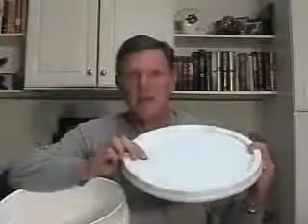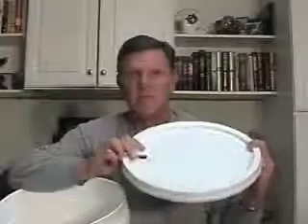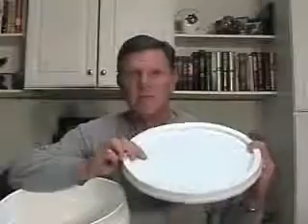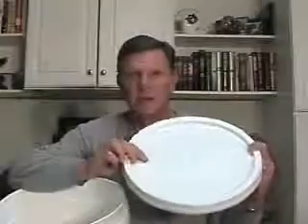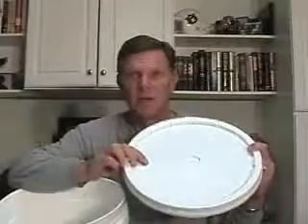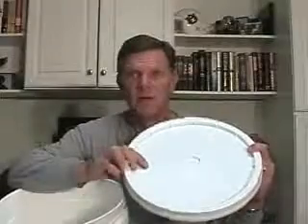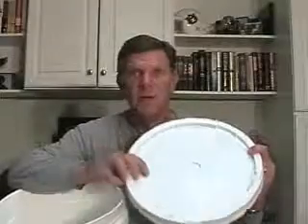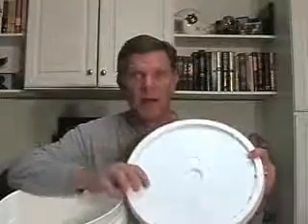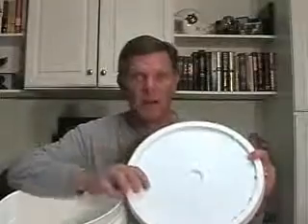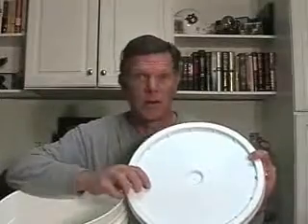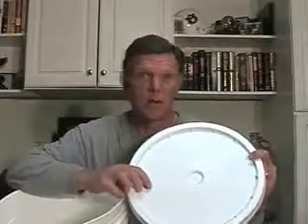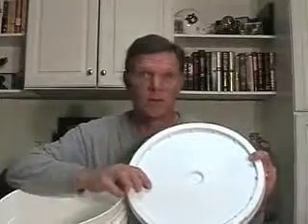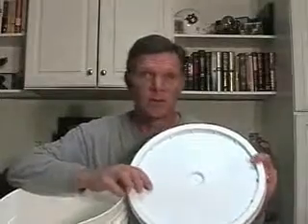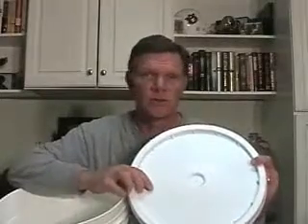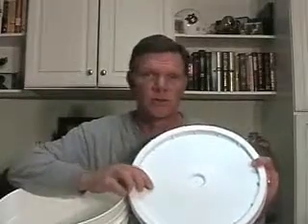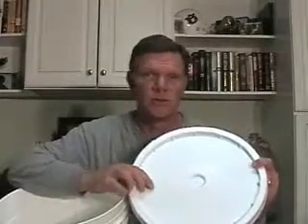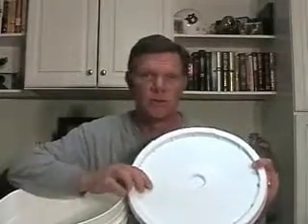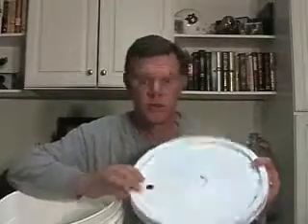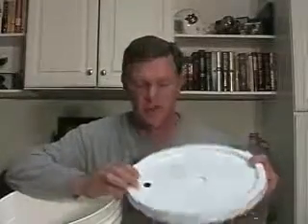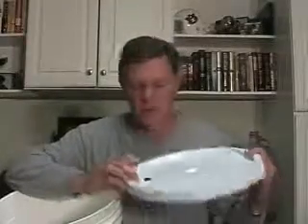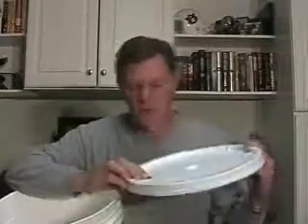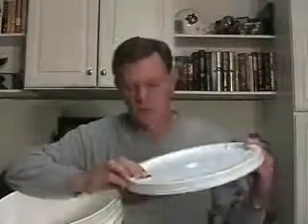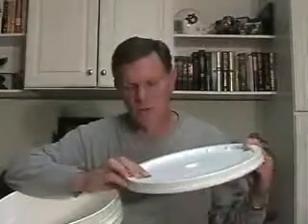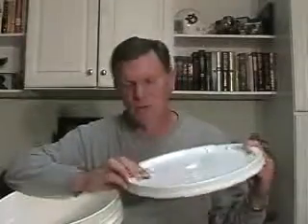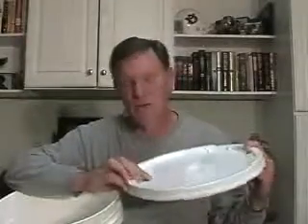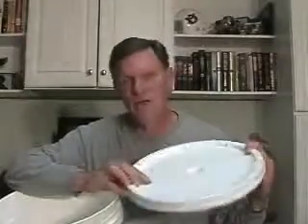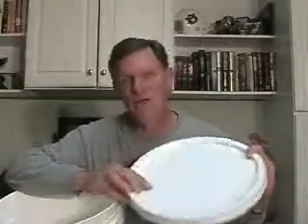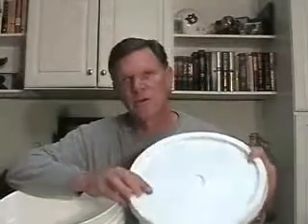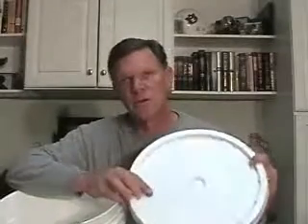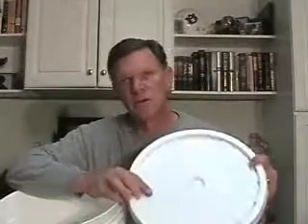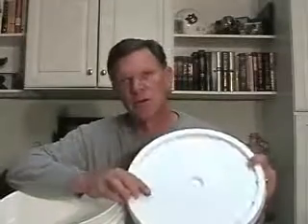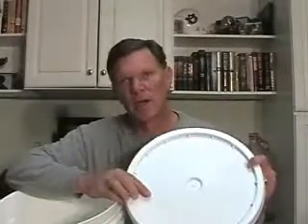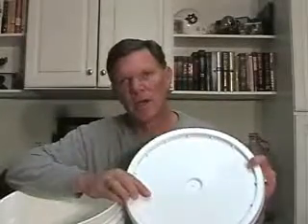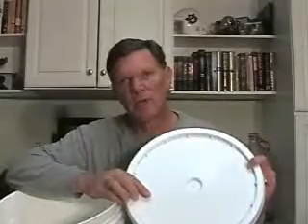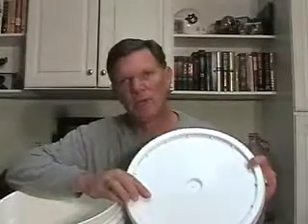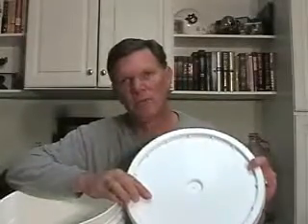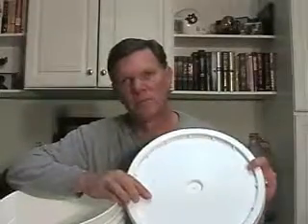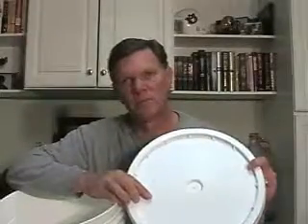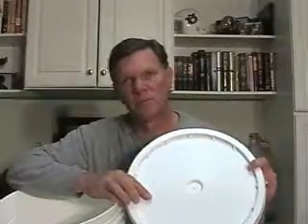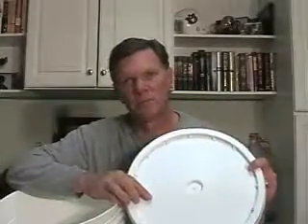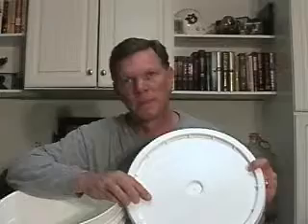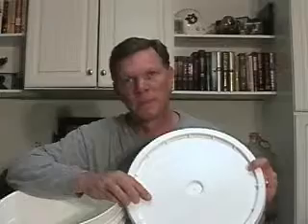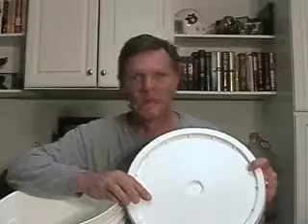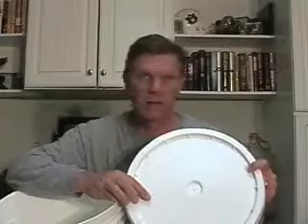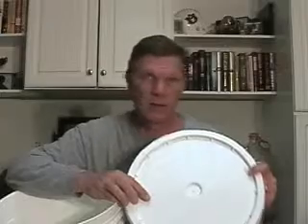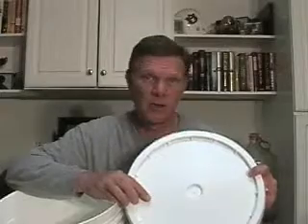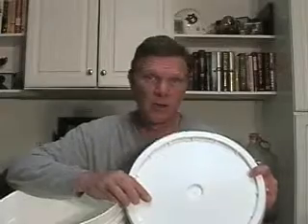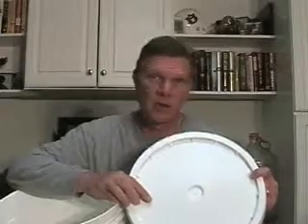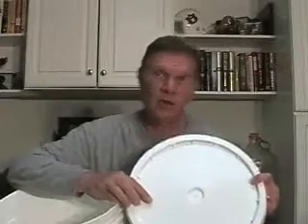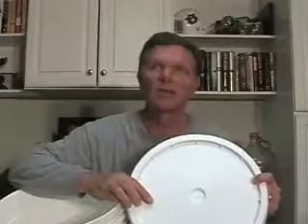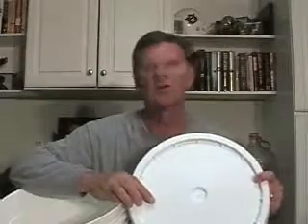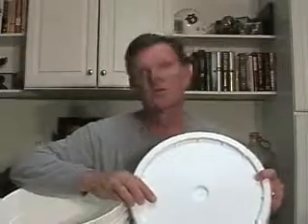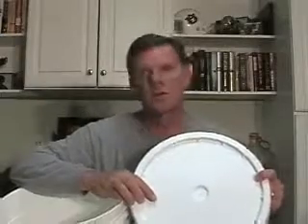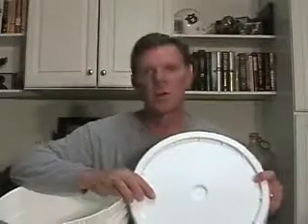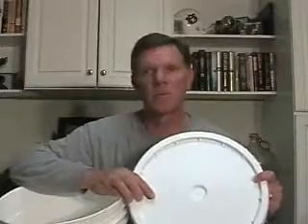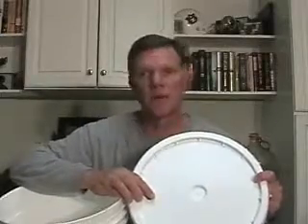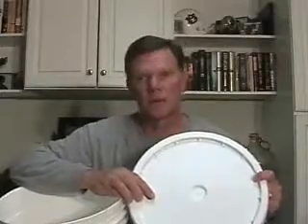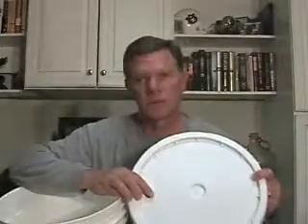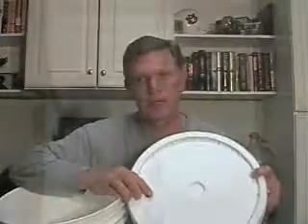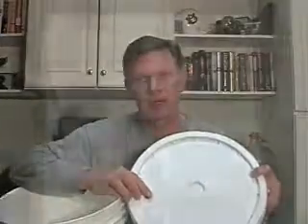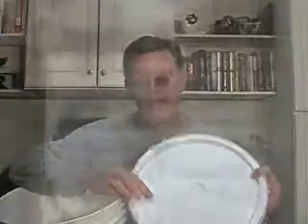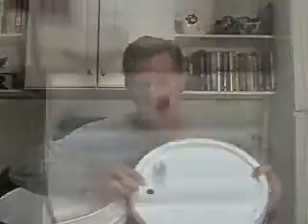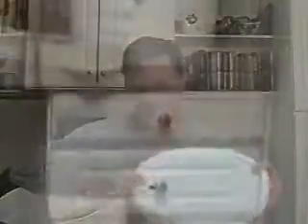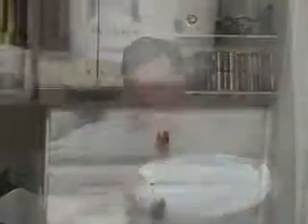Exactly fit an airlock, which I'll show you in a minute, that'll go into here — that'll keep air from getting in there, but it'll let the carbon dioxide come out.